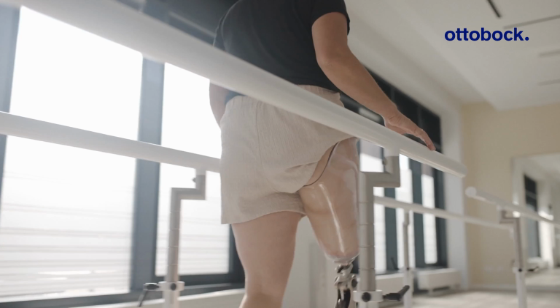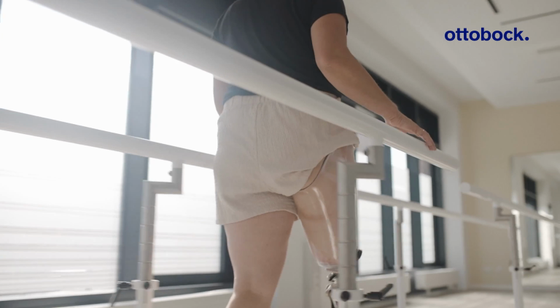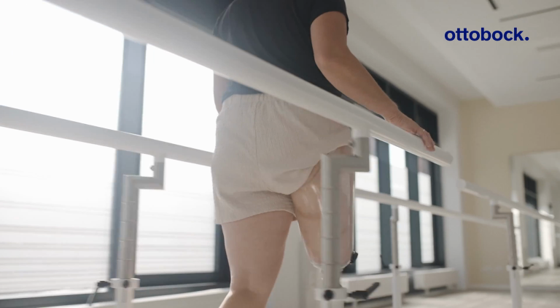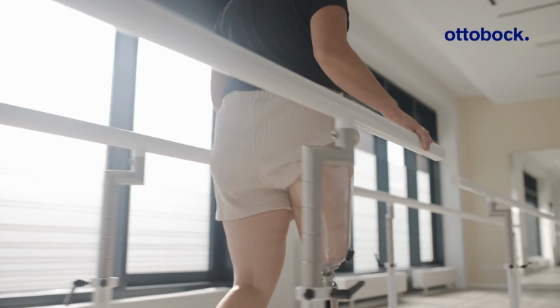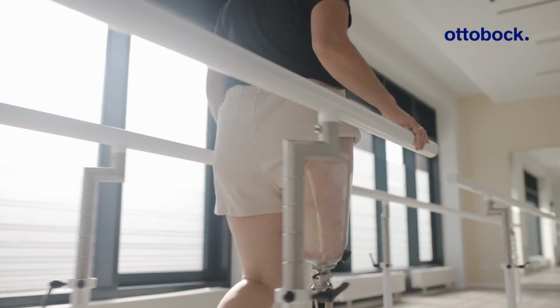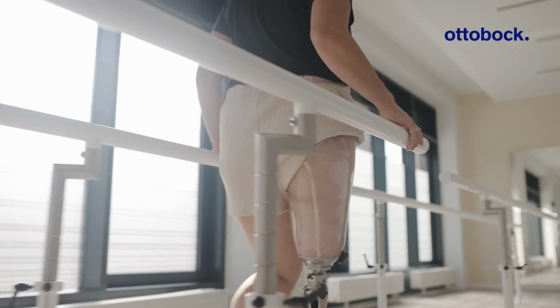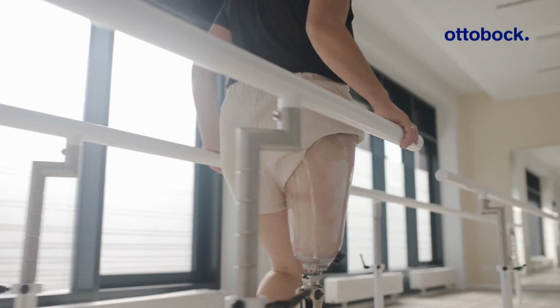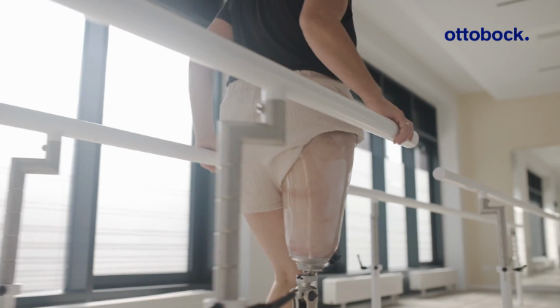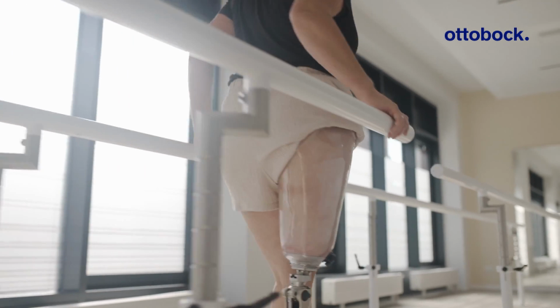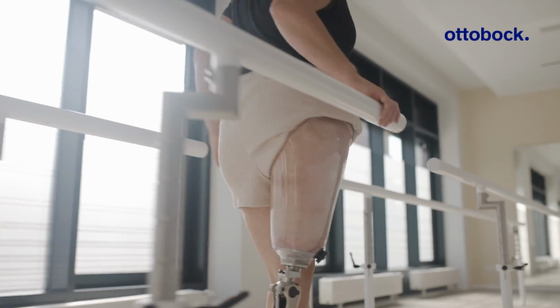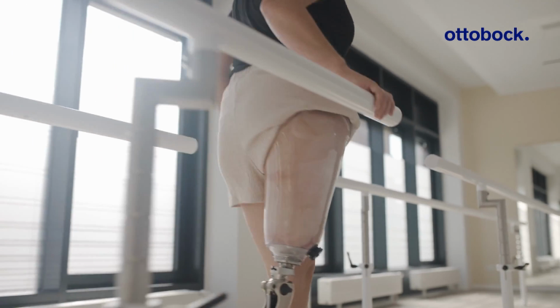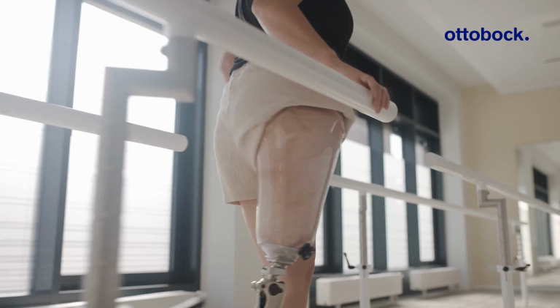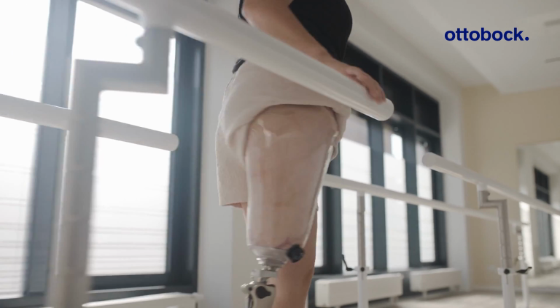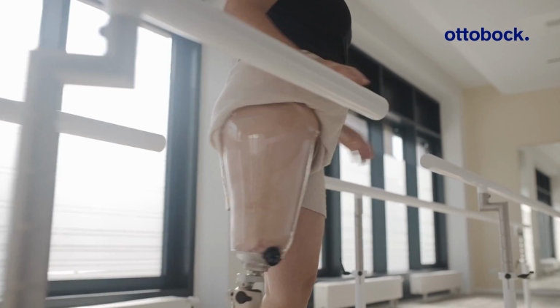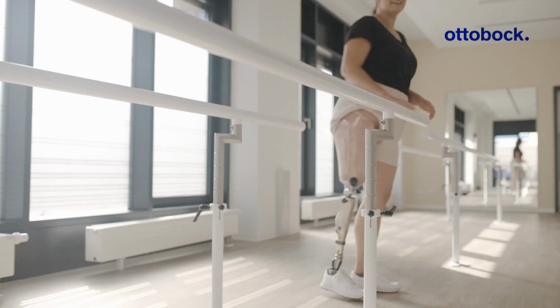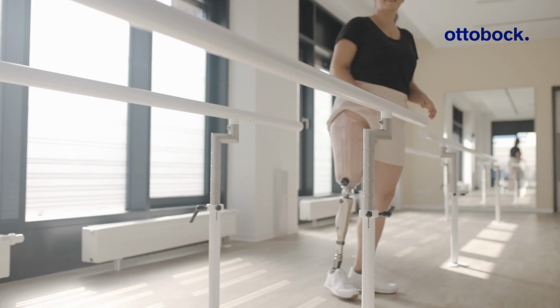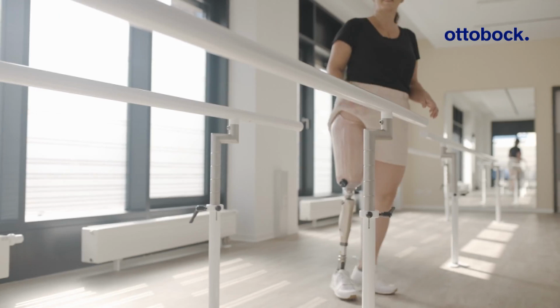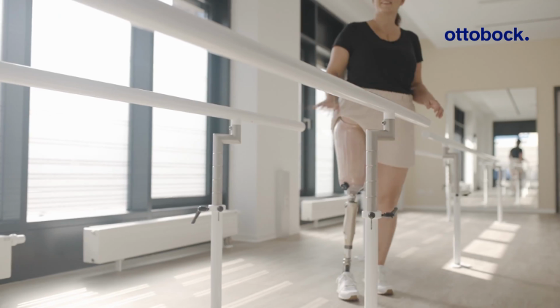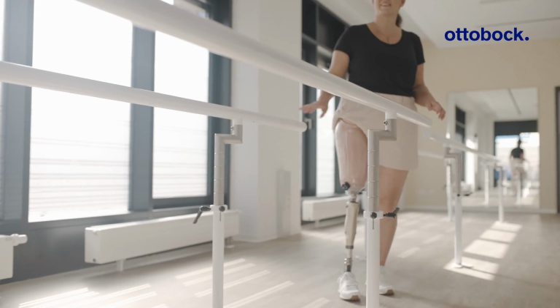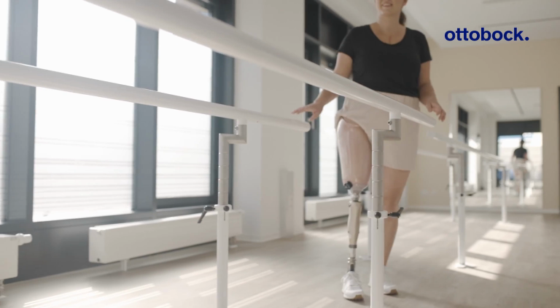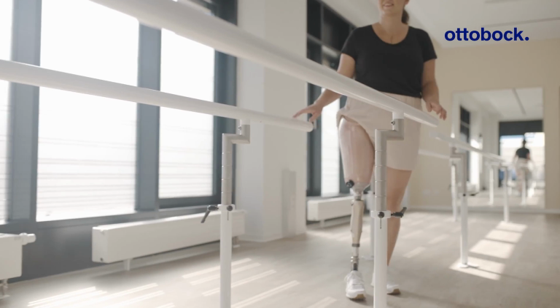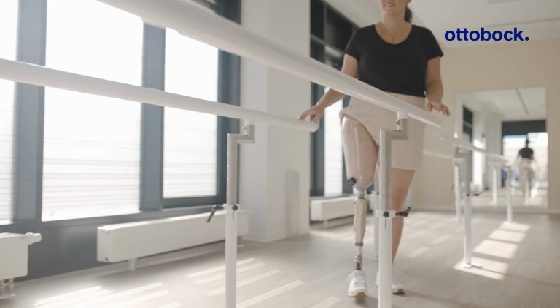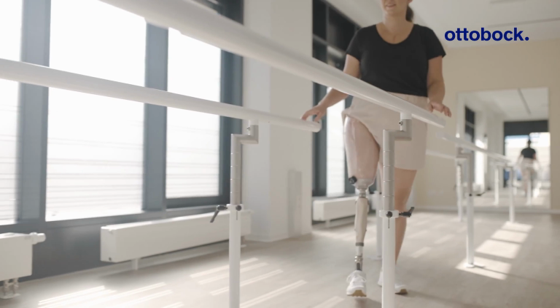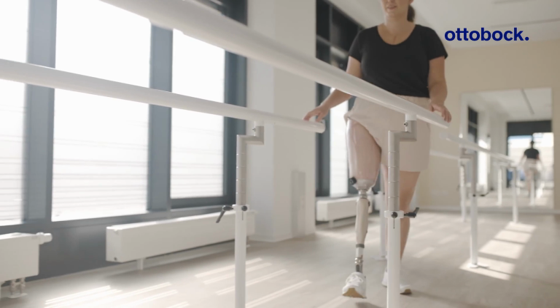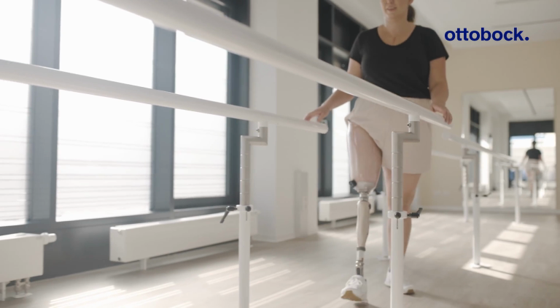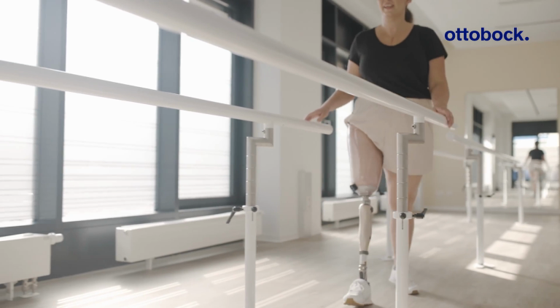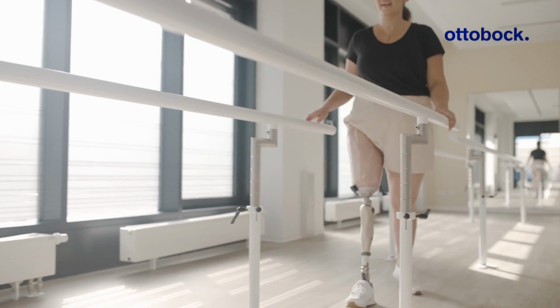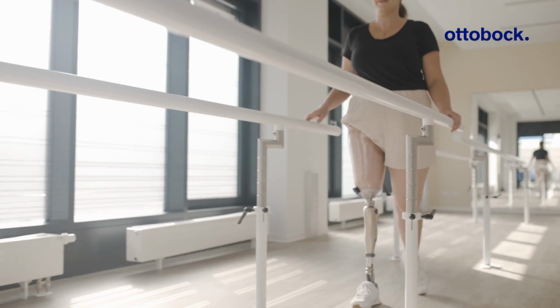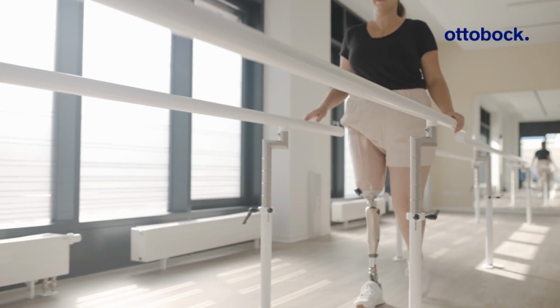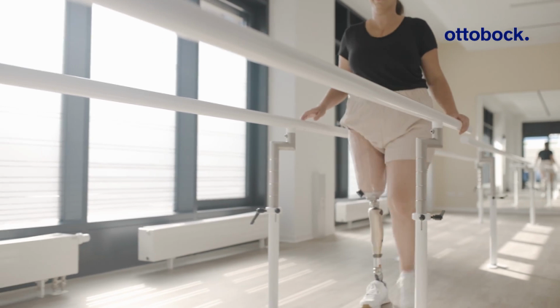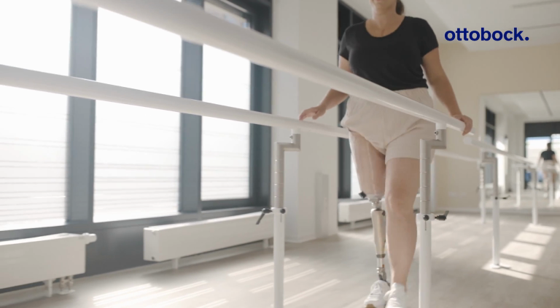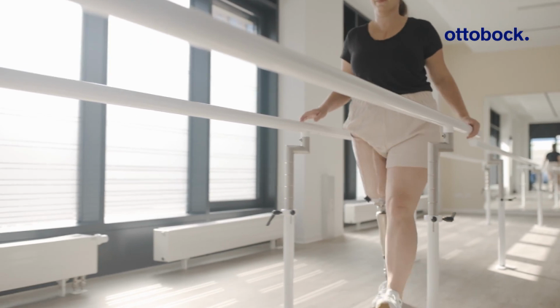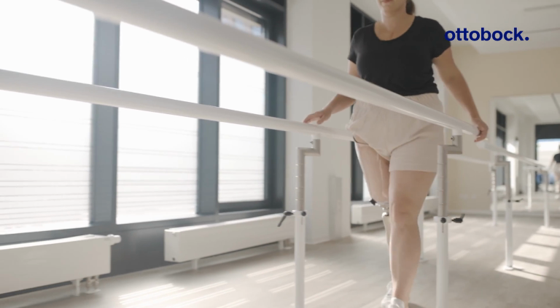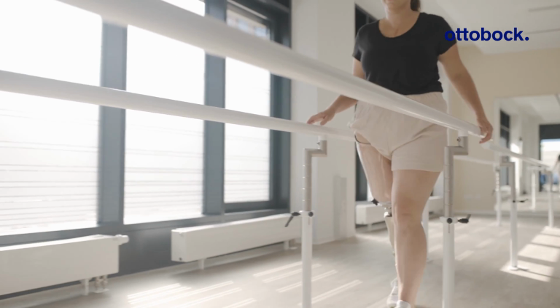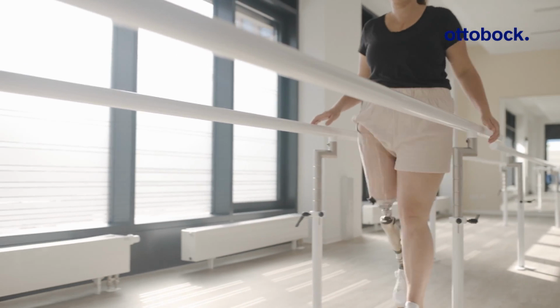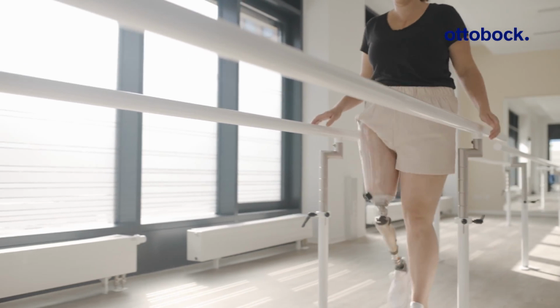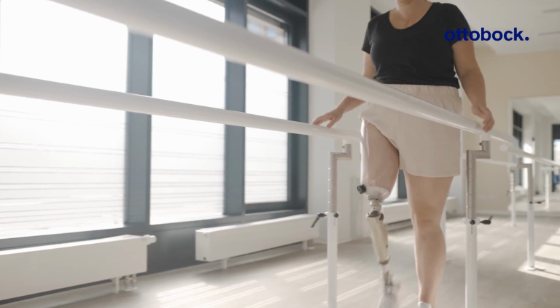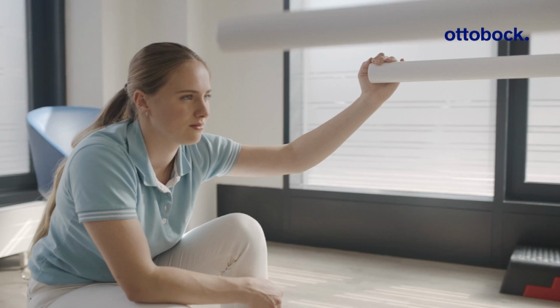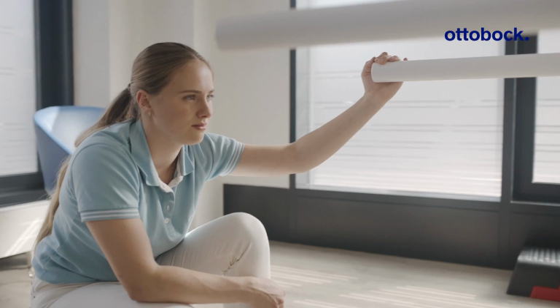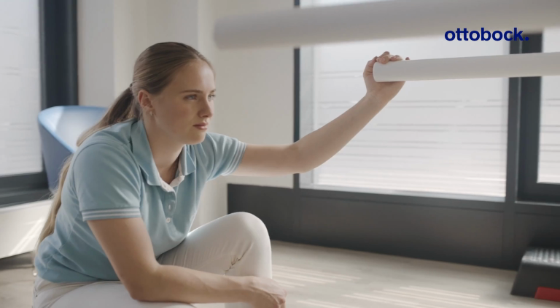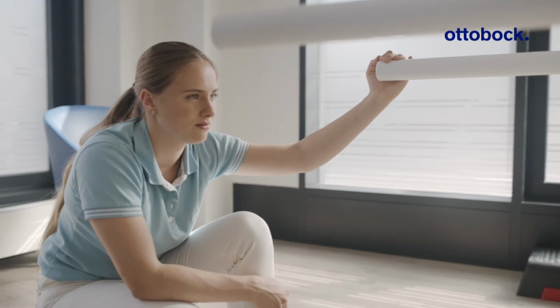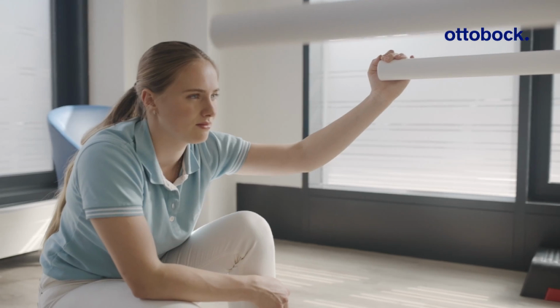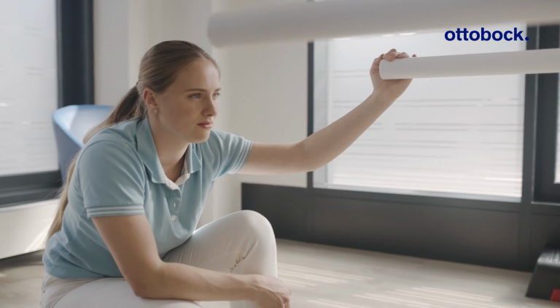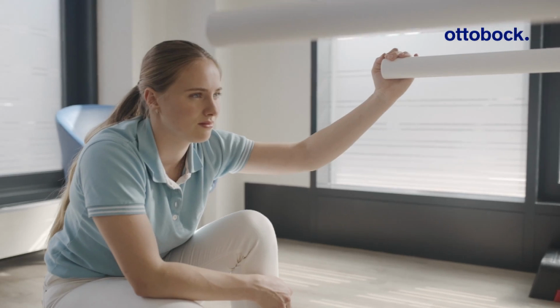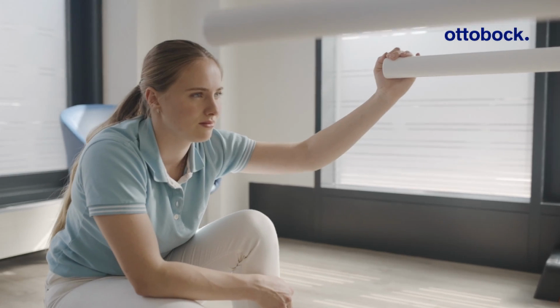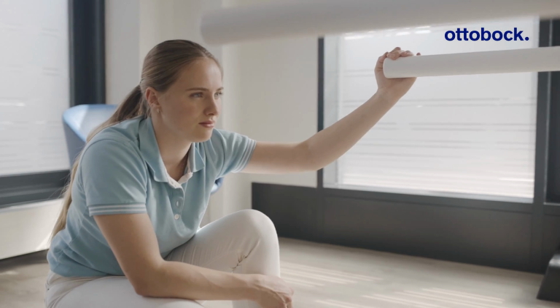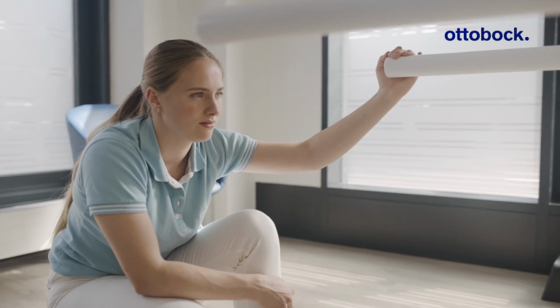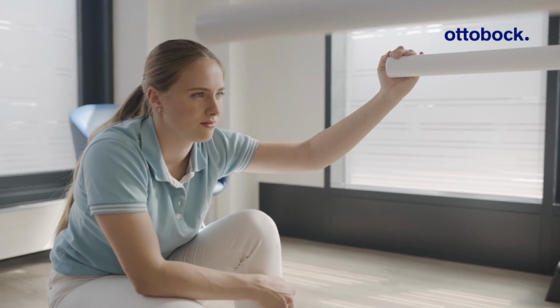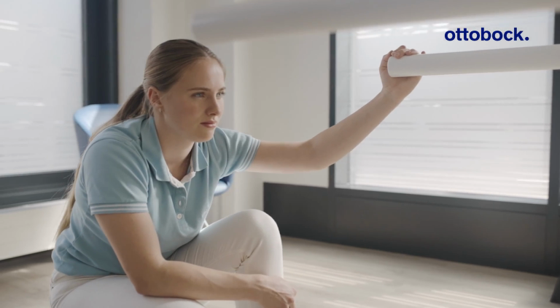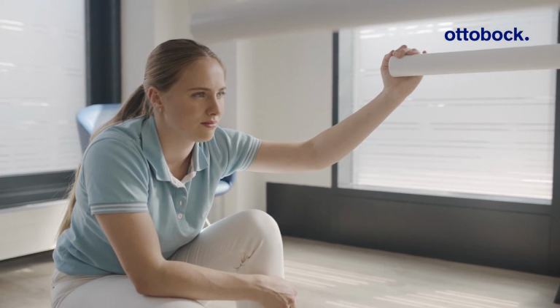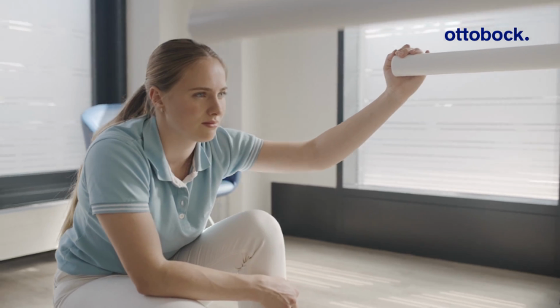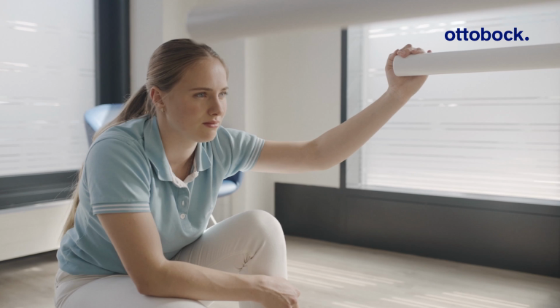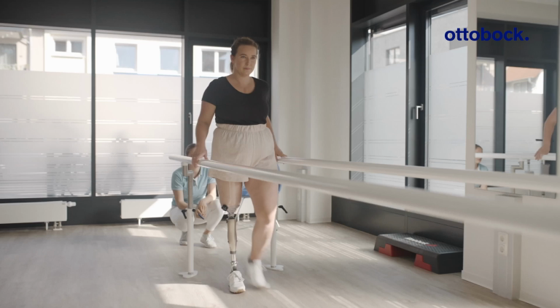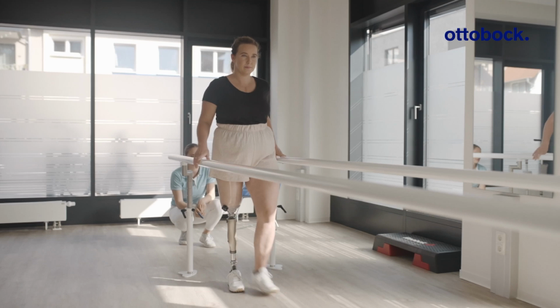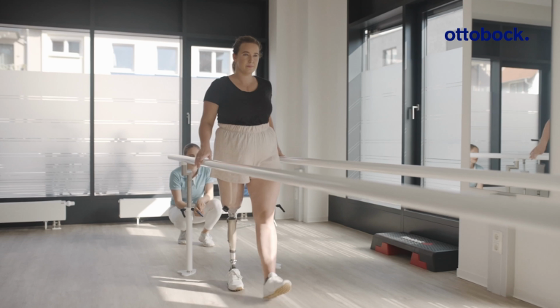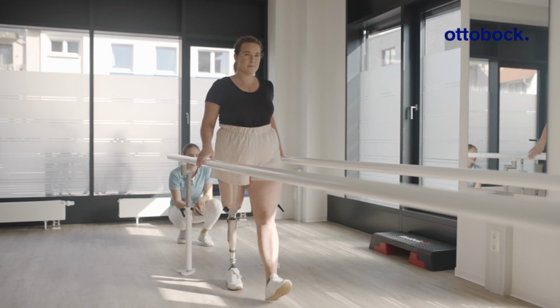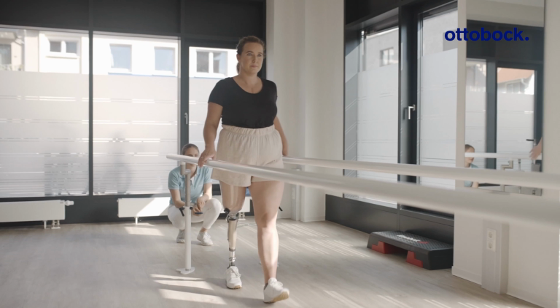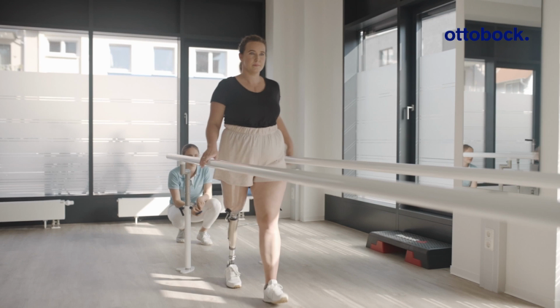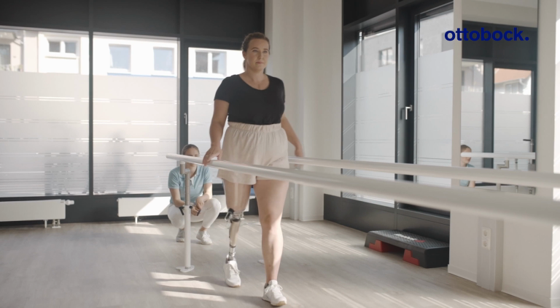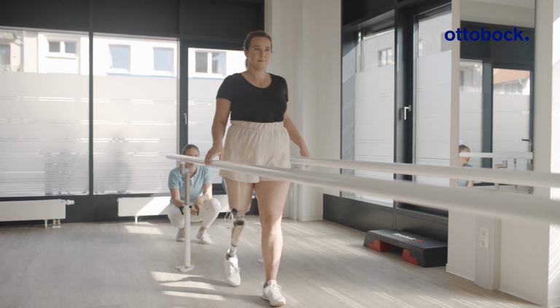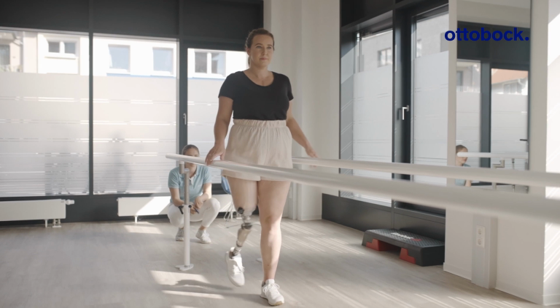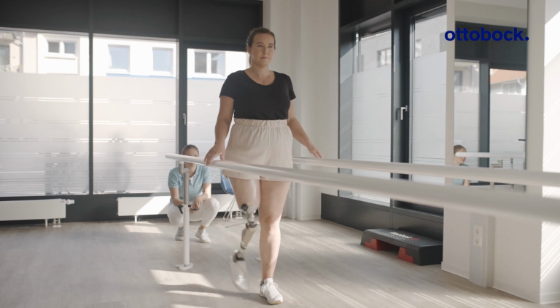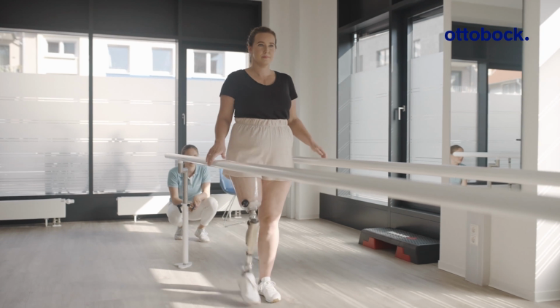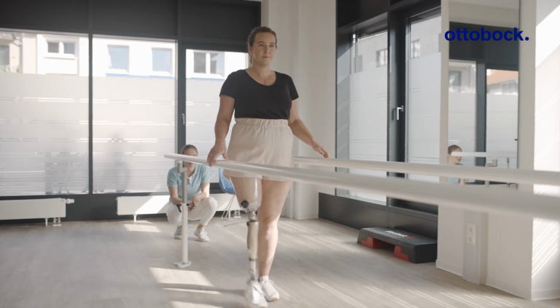The first steps with the test socket were really good. There were still a couple of areas that caused some discomfort where it wasn't 100% flawless, but it already felt like a really good fit.